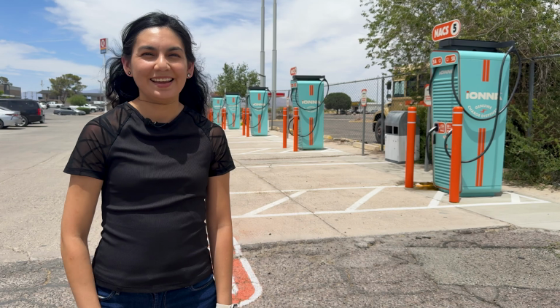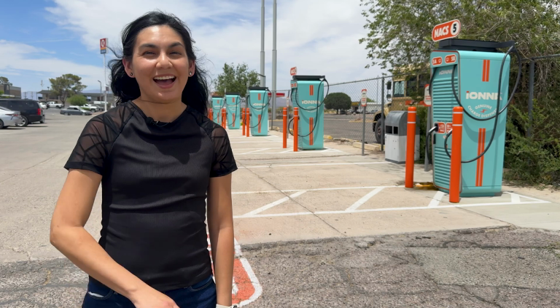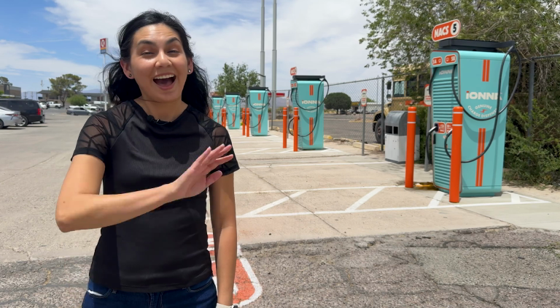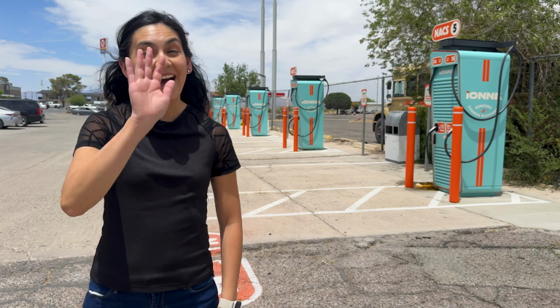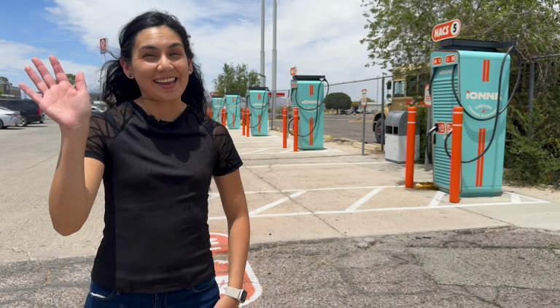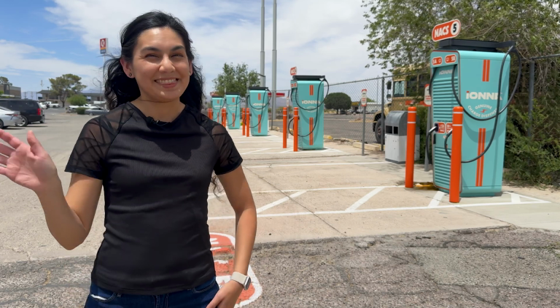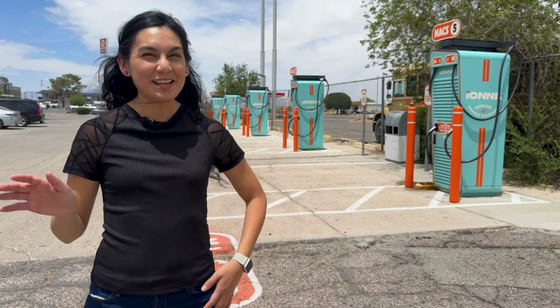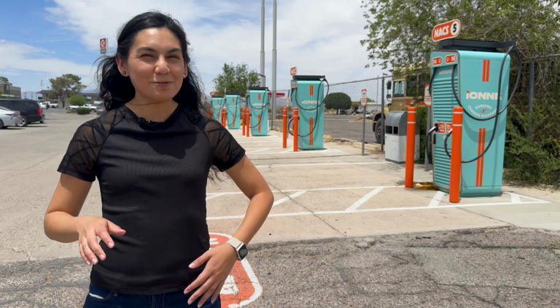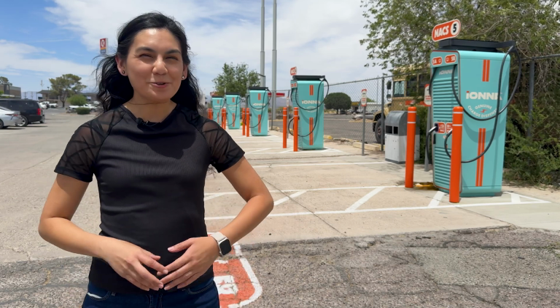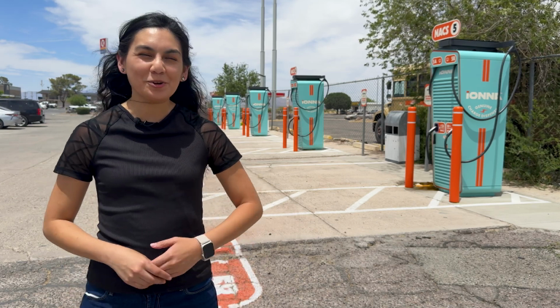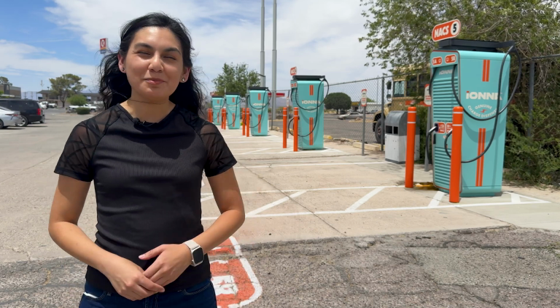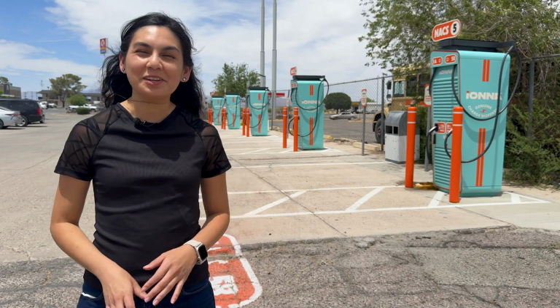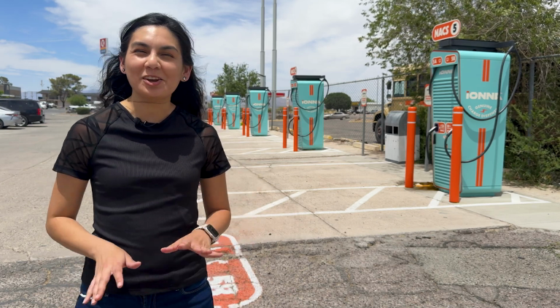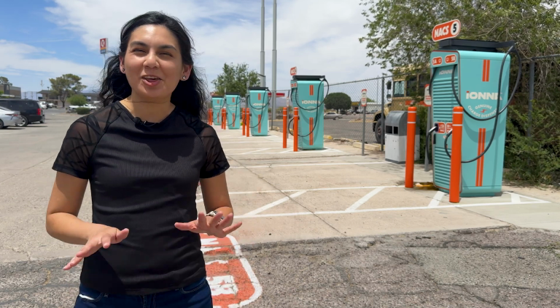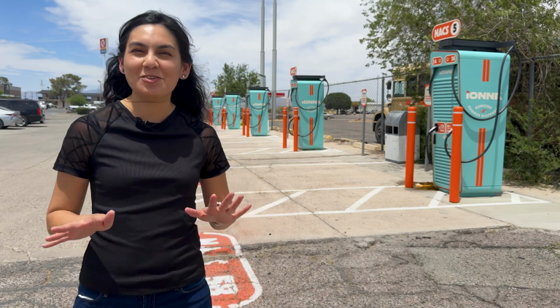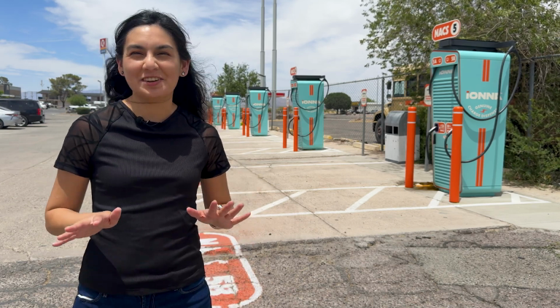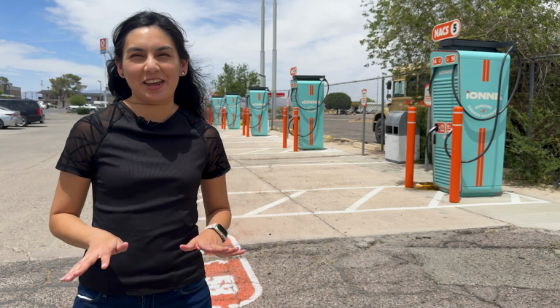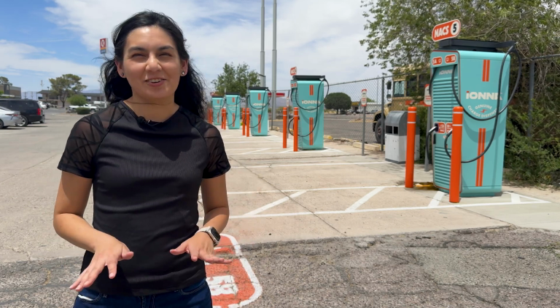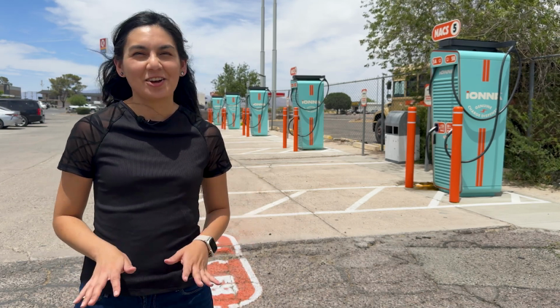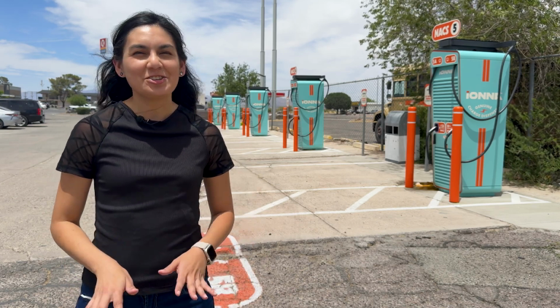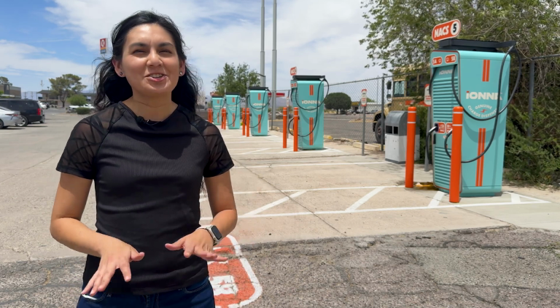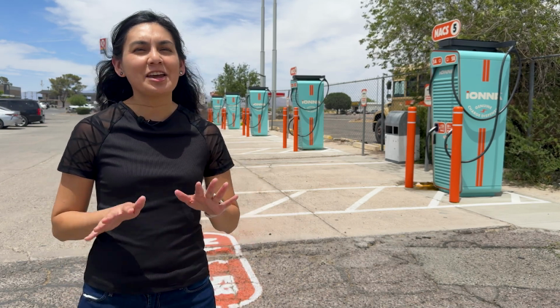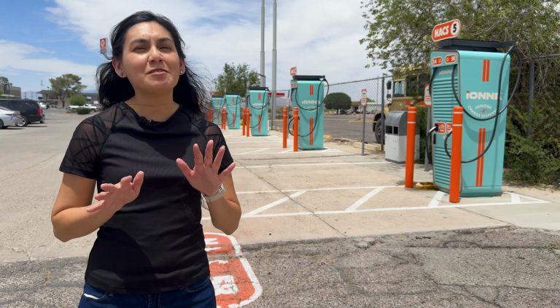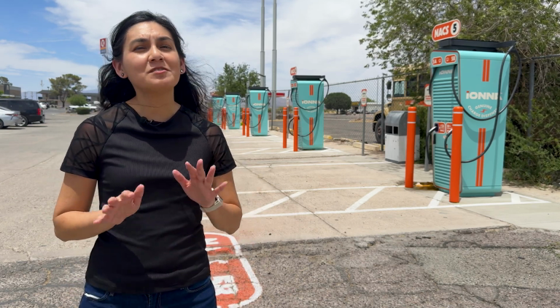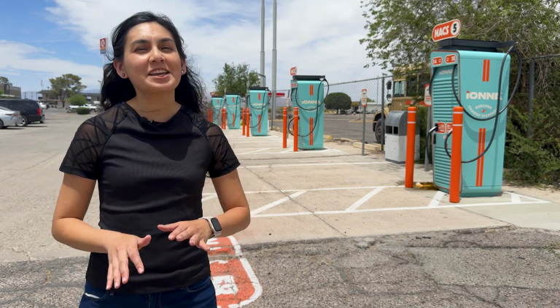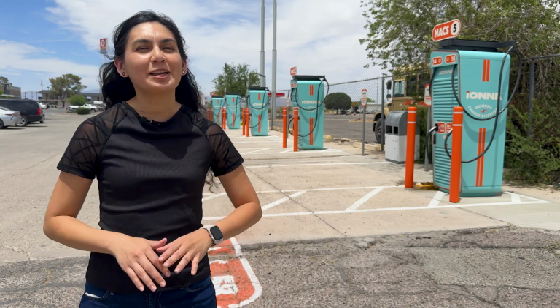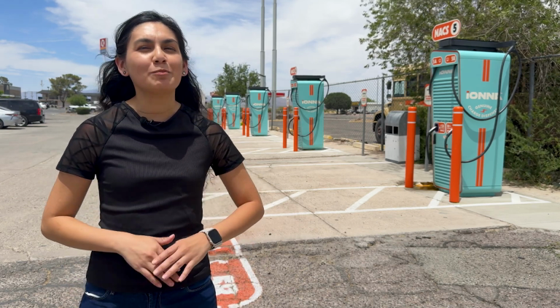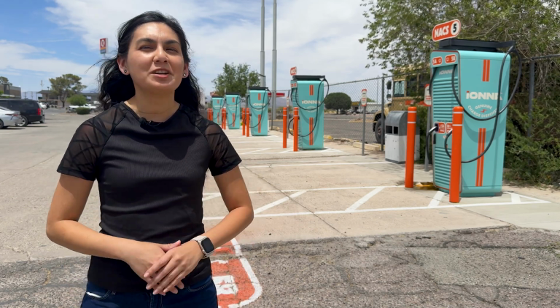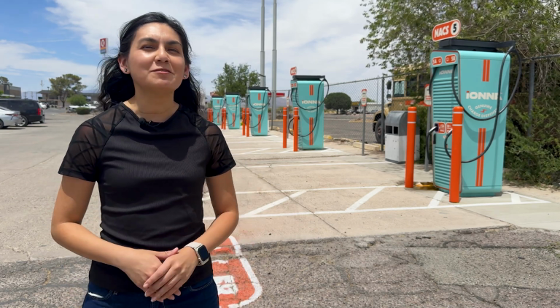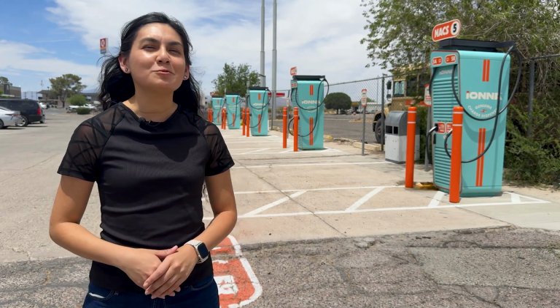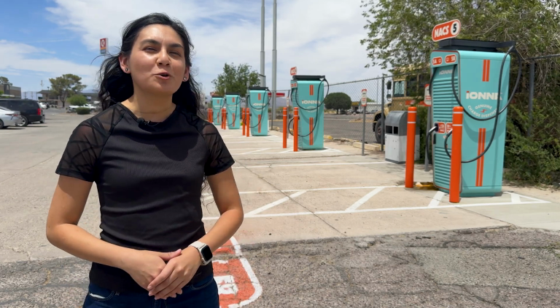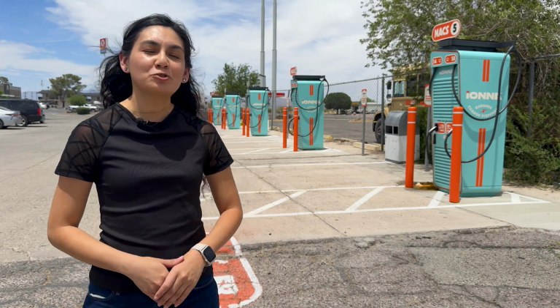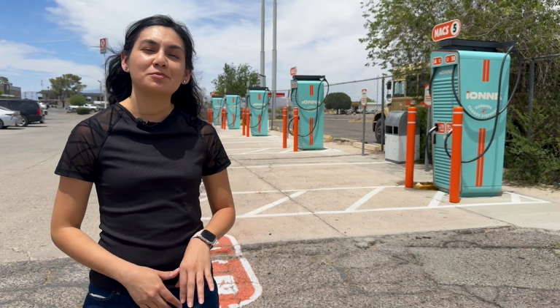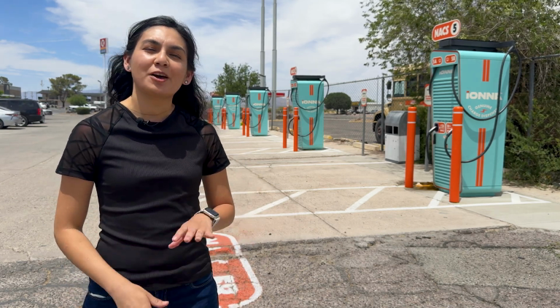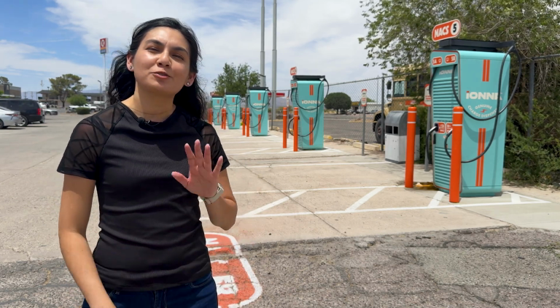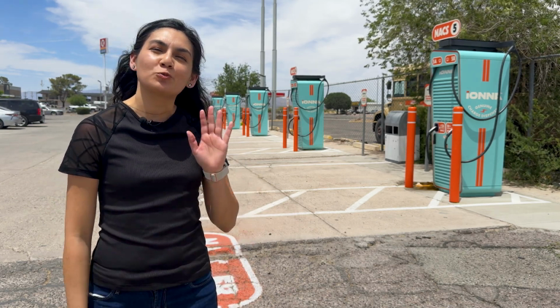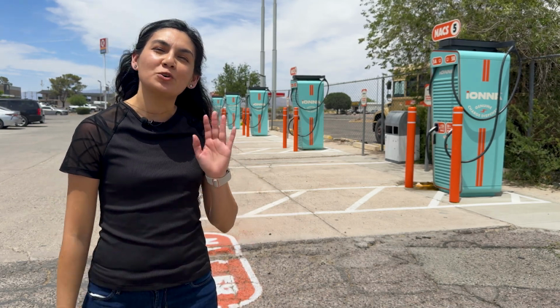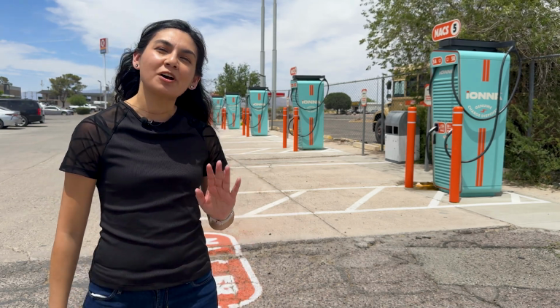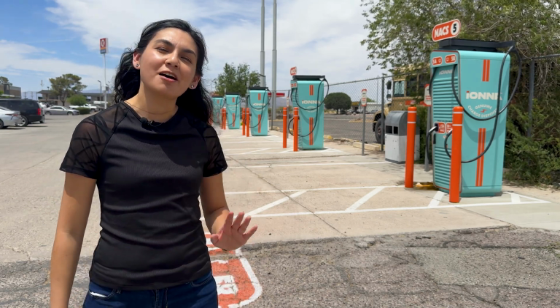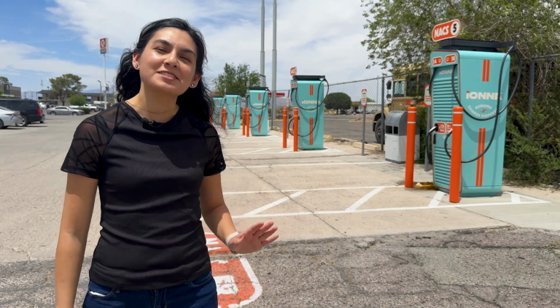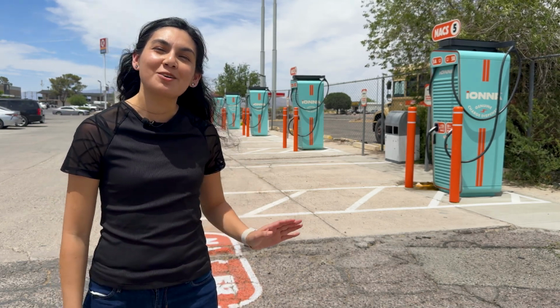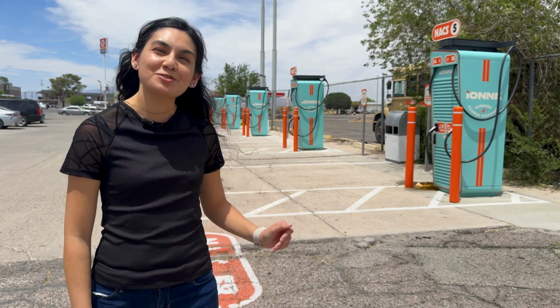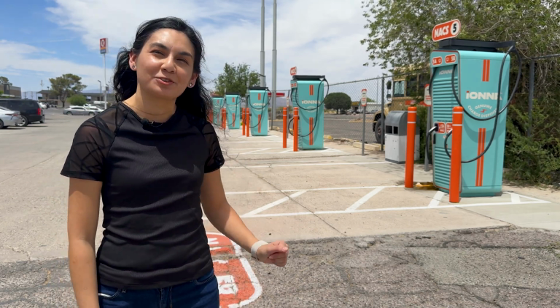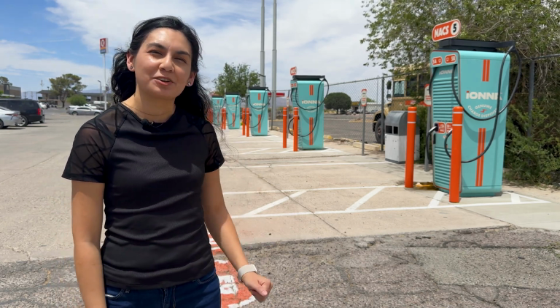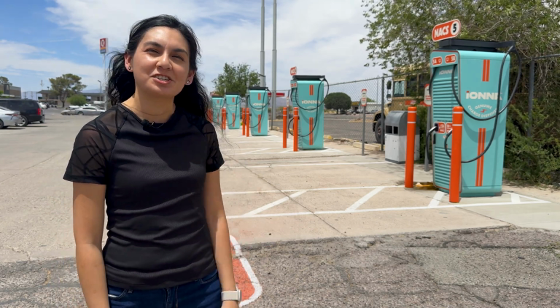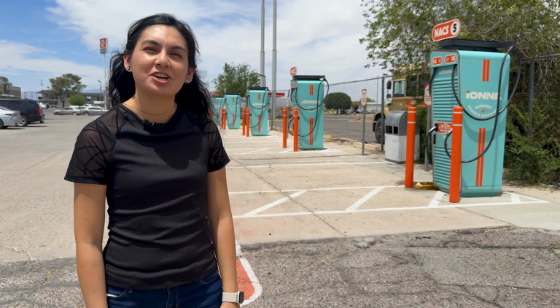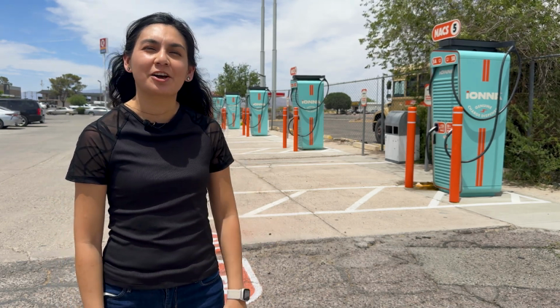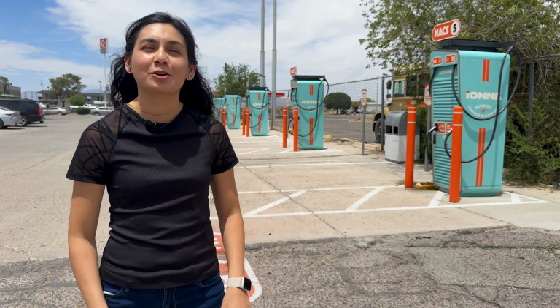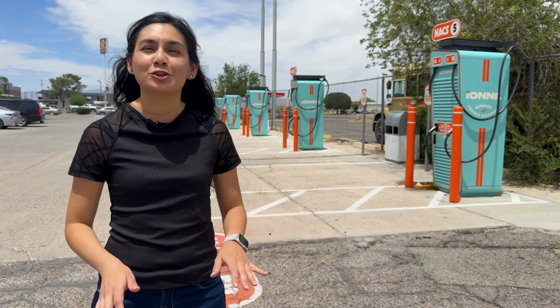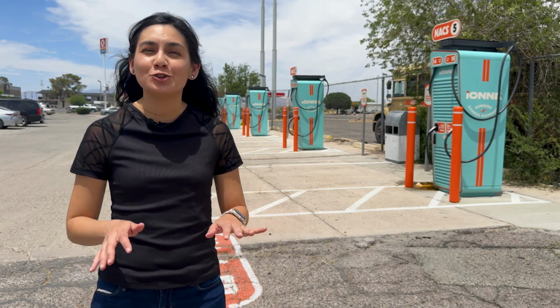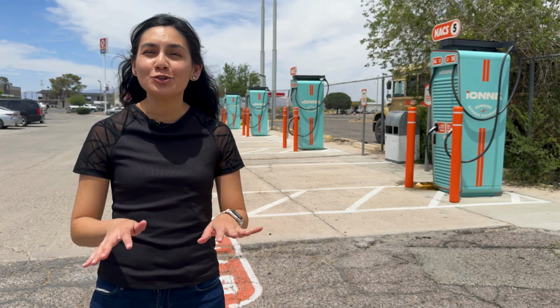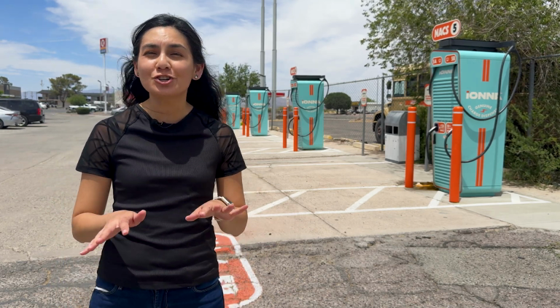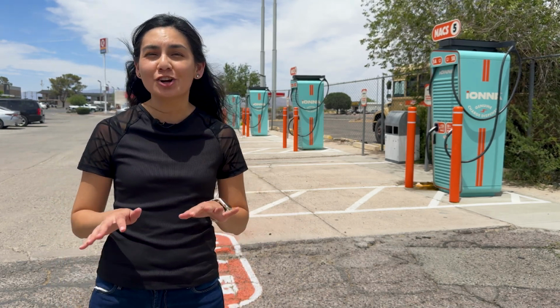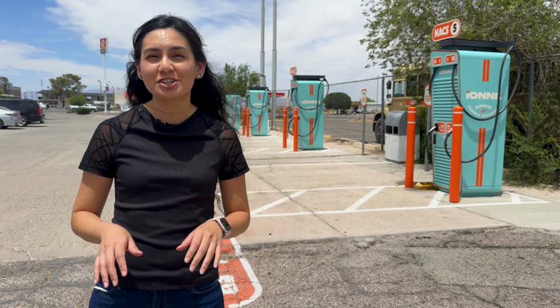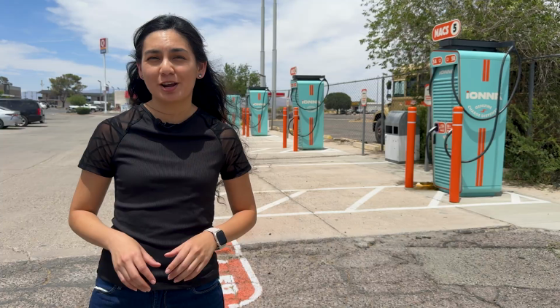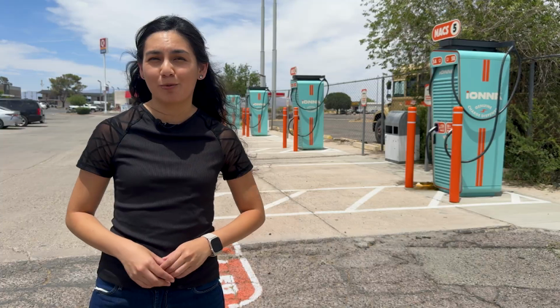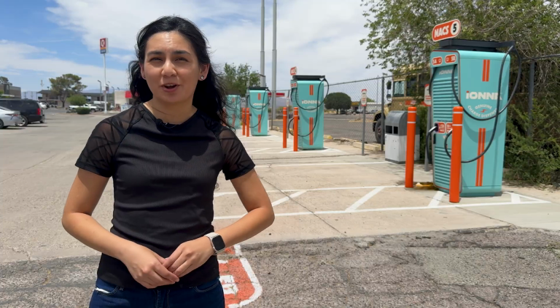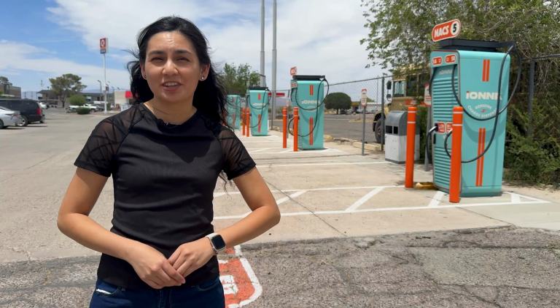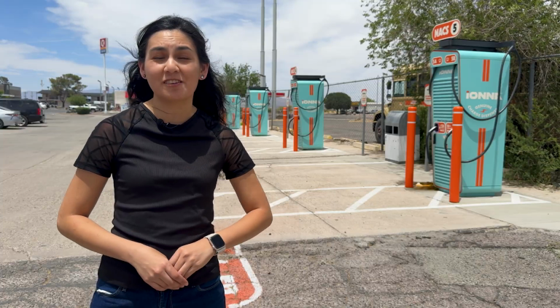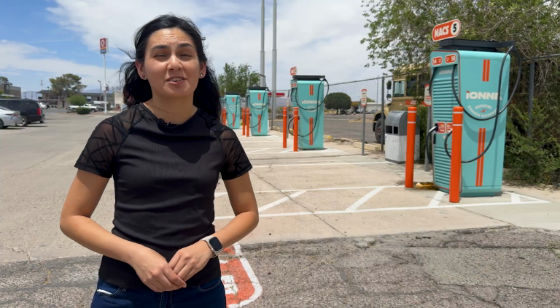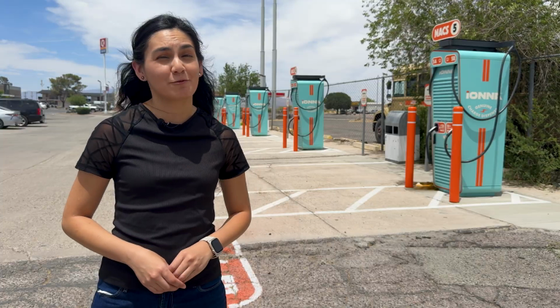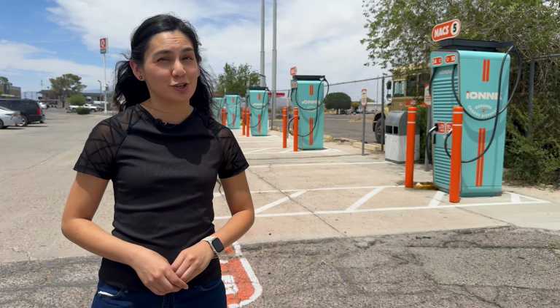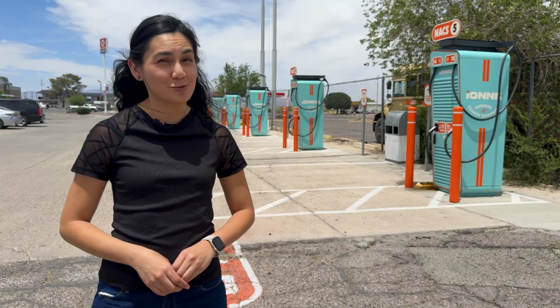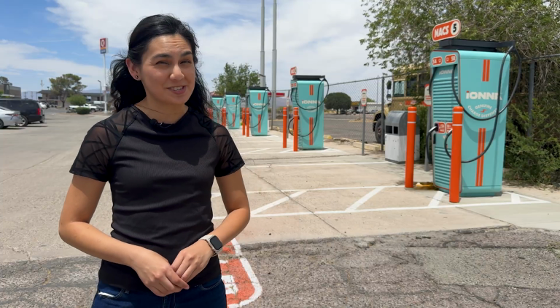Hi, thanks for joining me in another video. Today we've taken a bit of a road trip down to Wilcox, Arizona to check out a new charging network that I've never used.